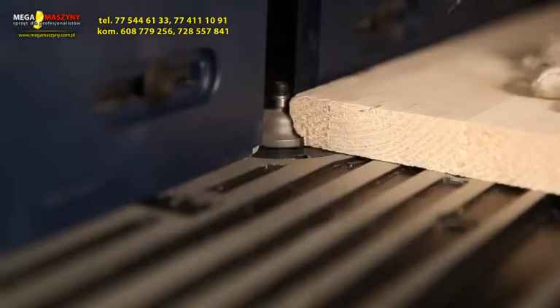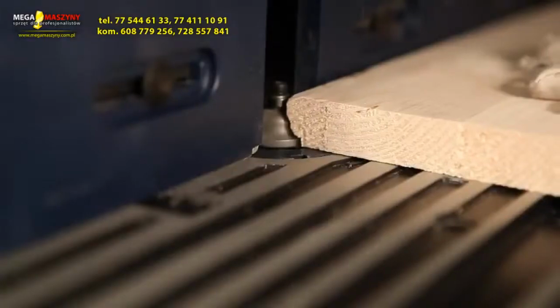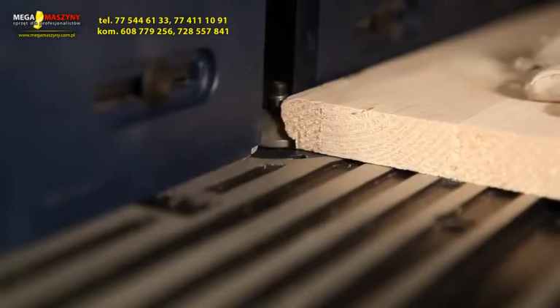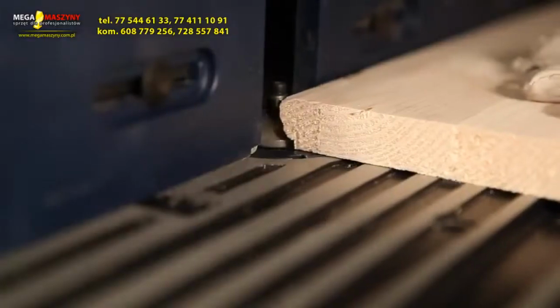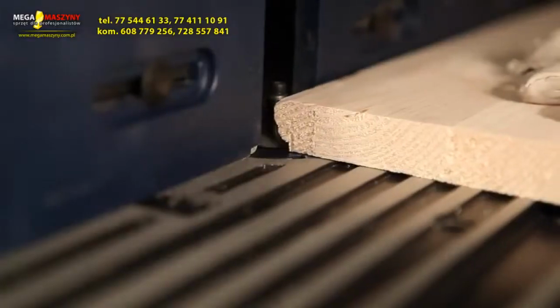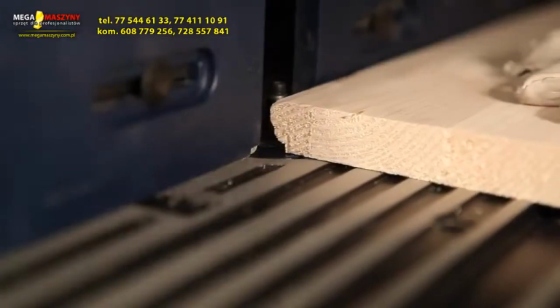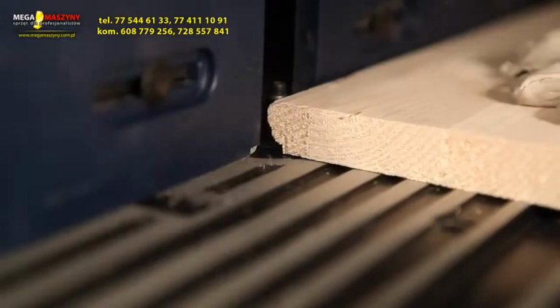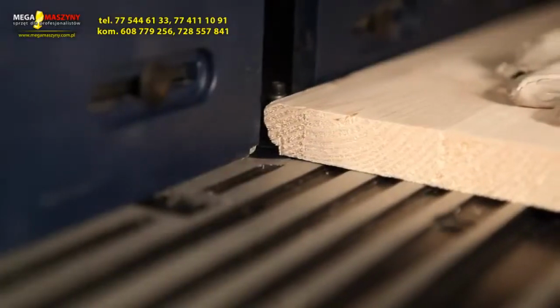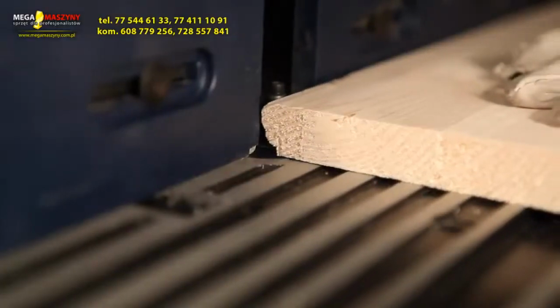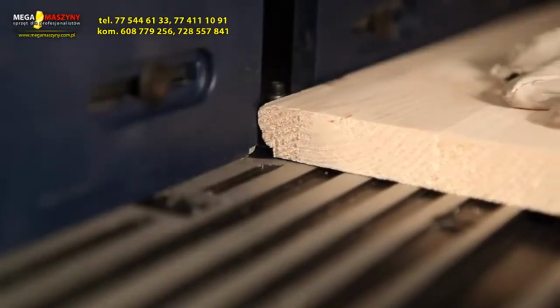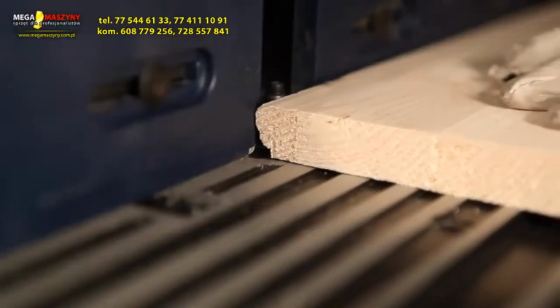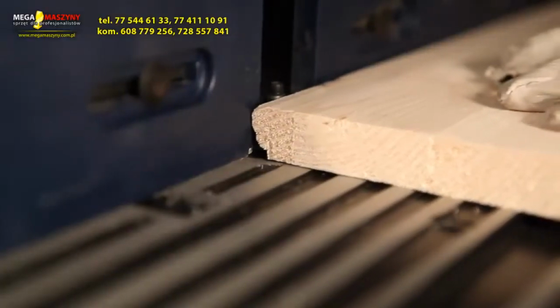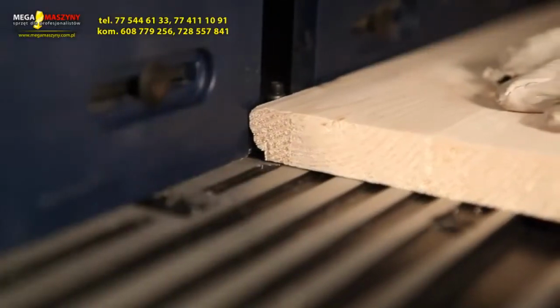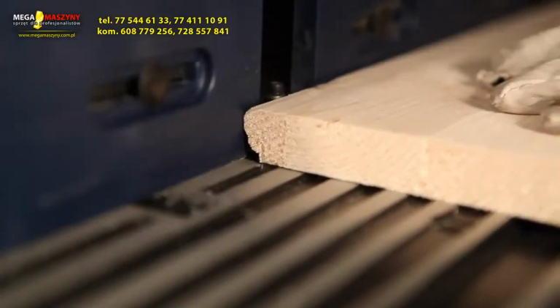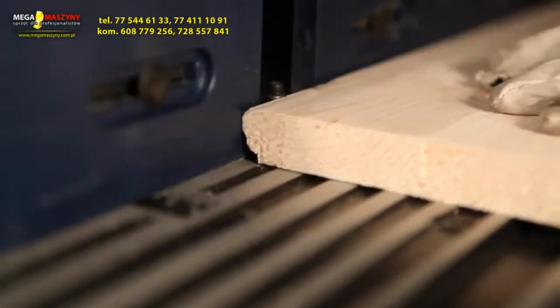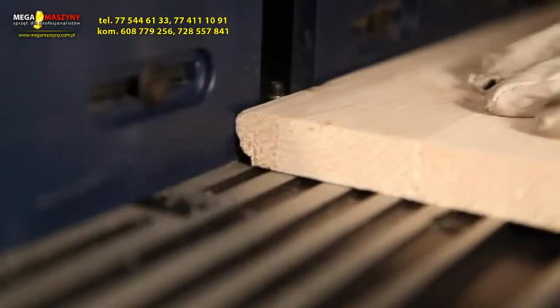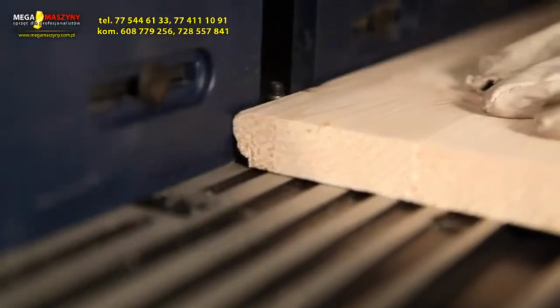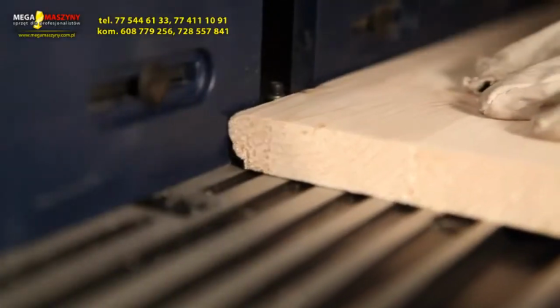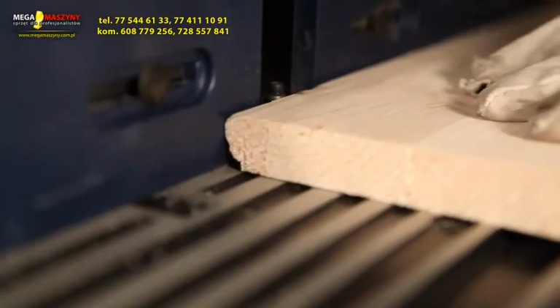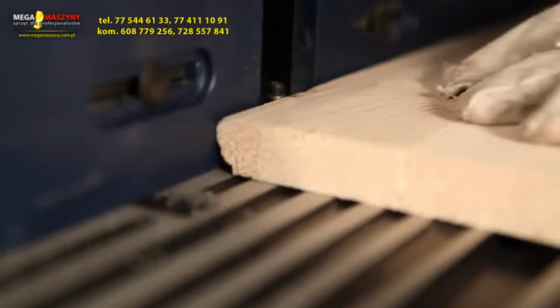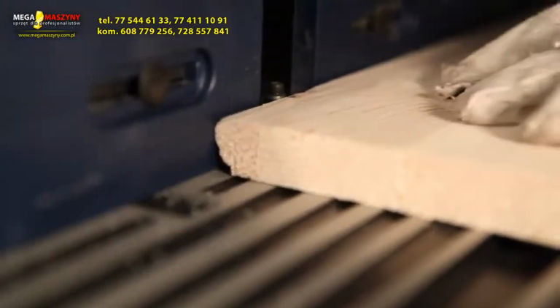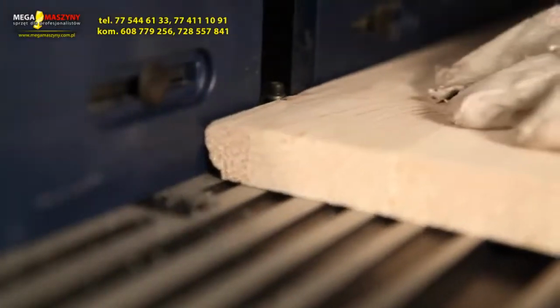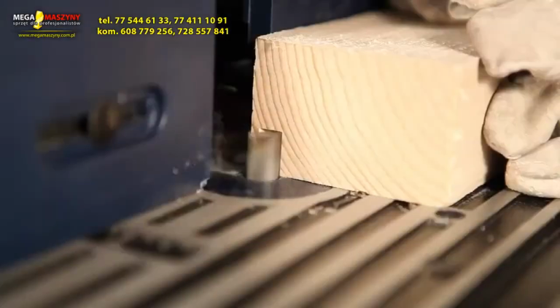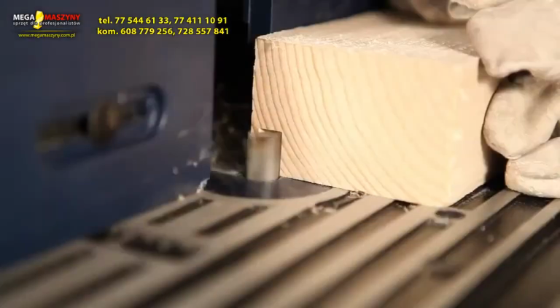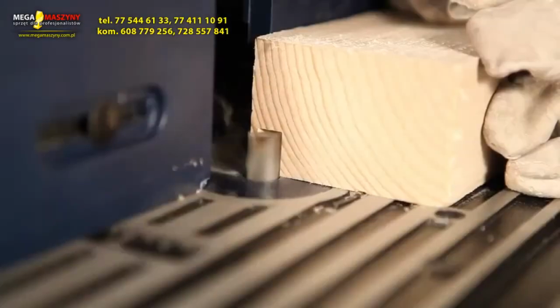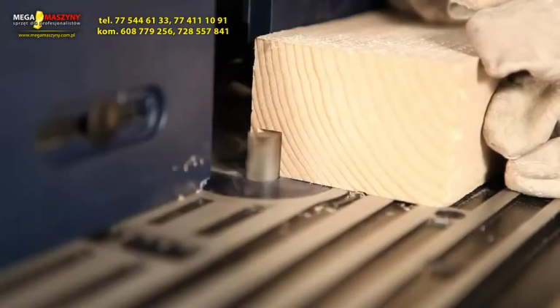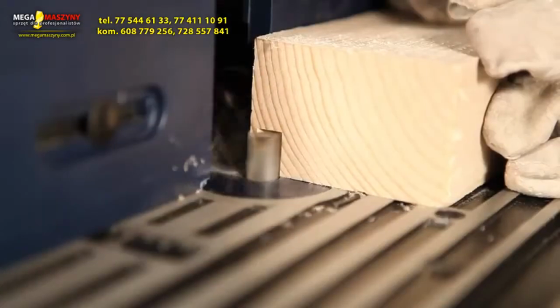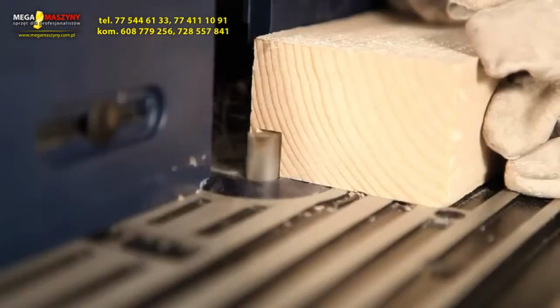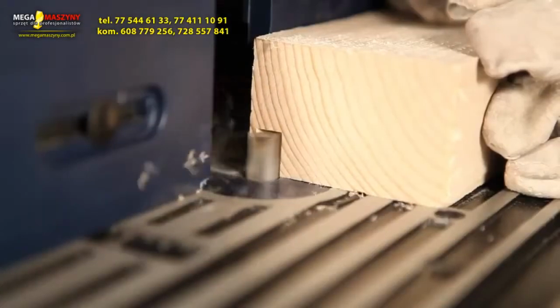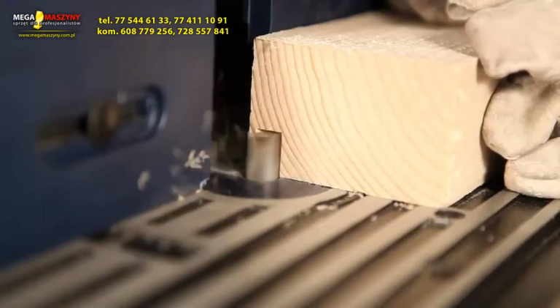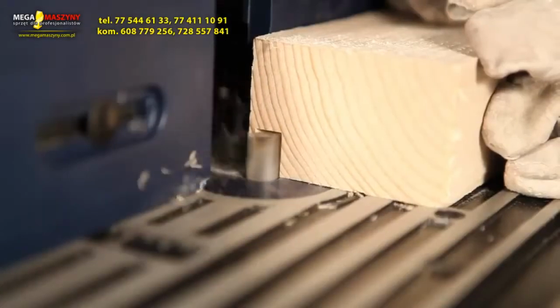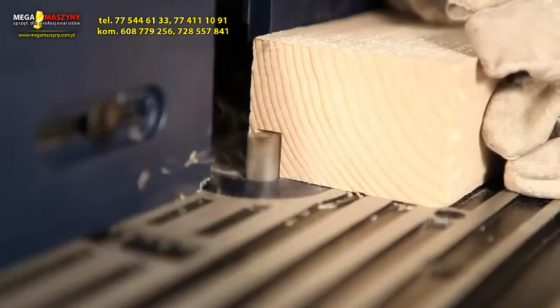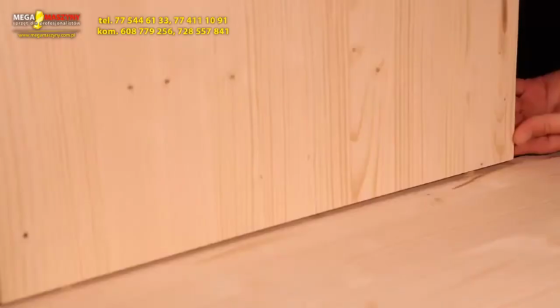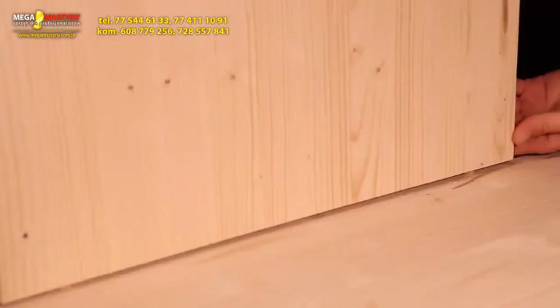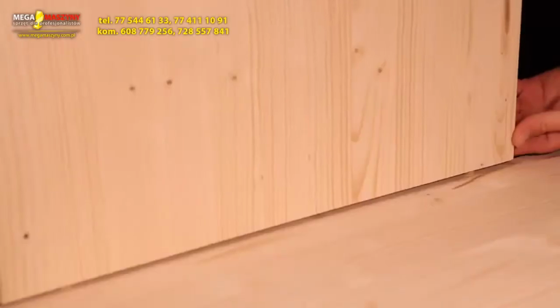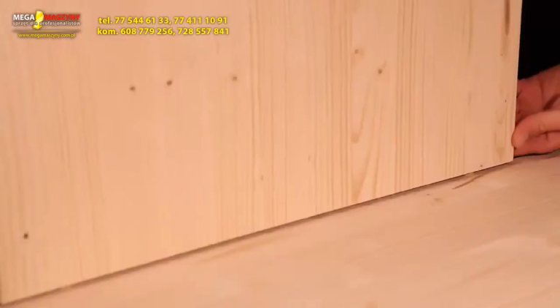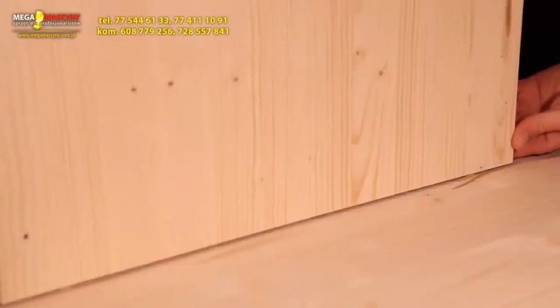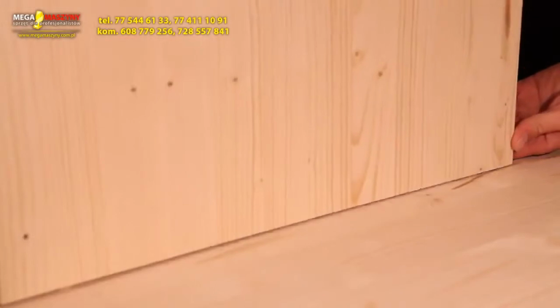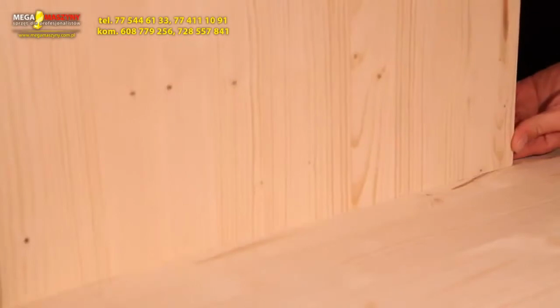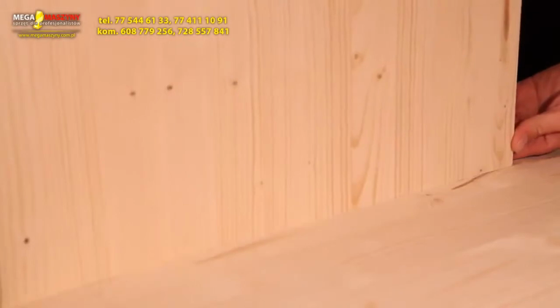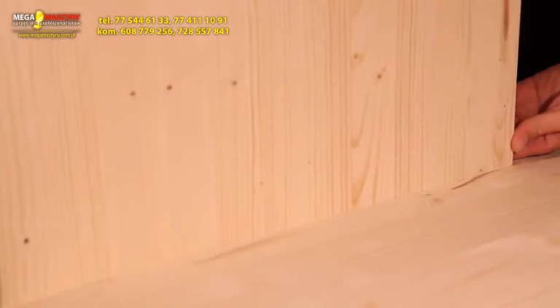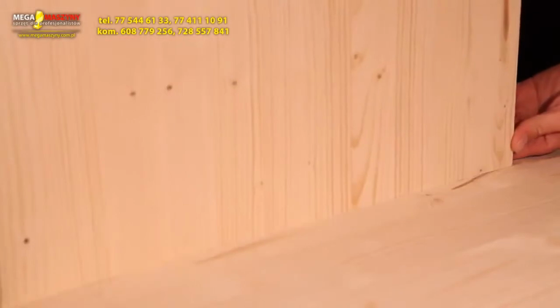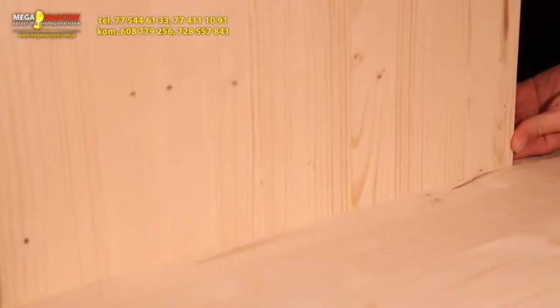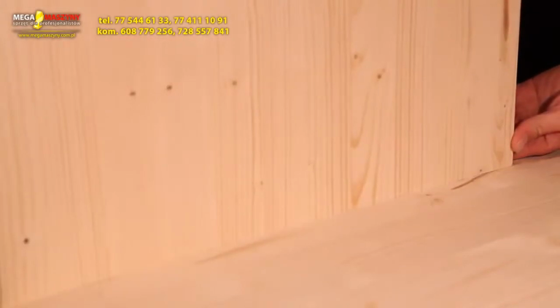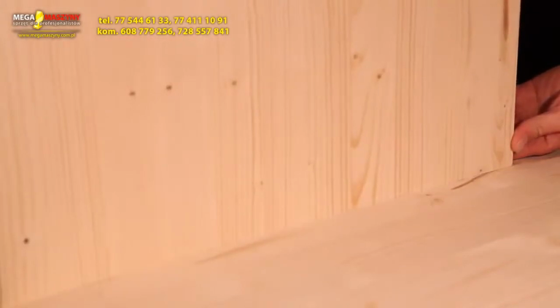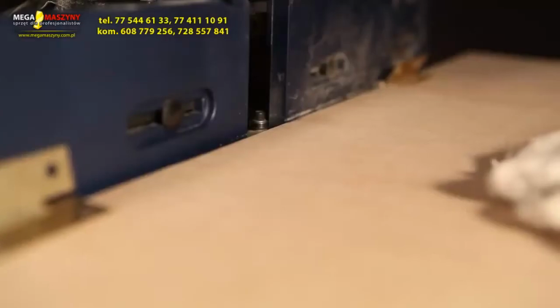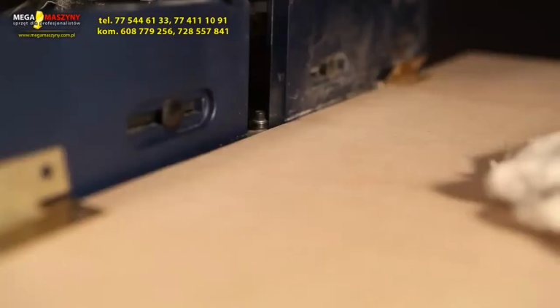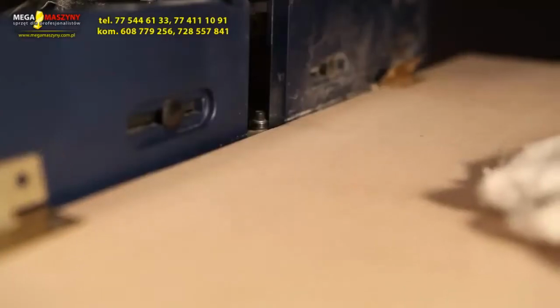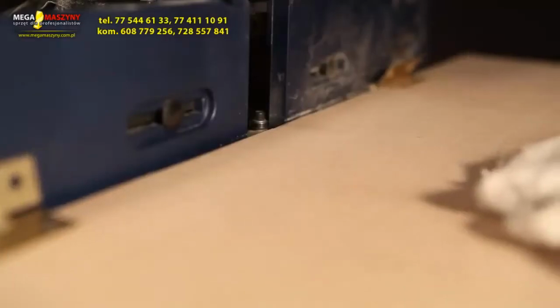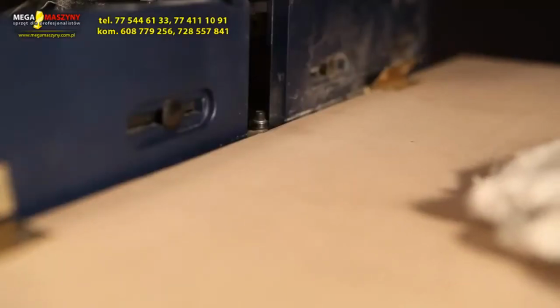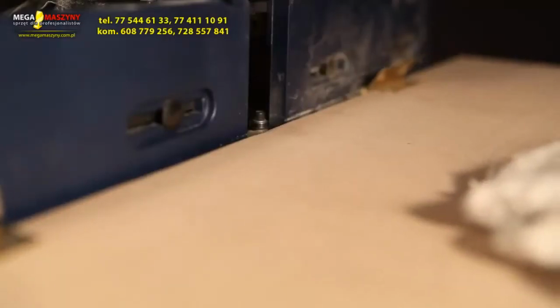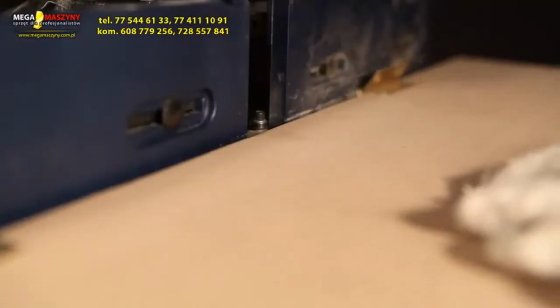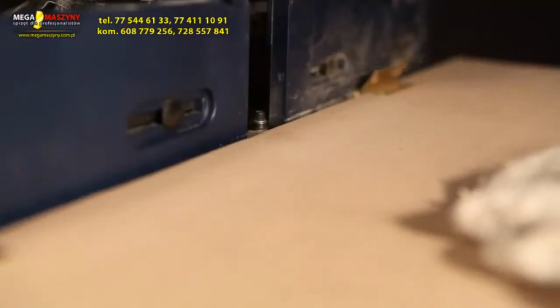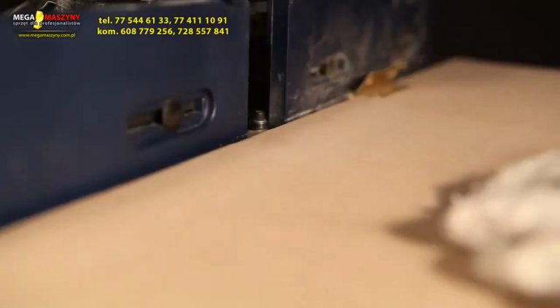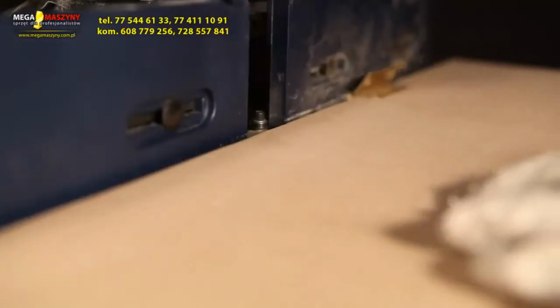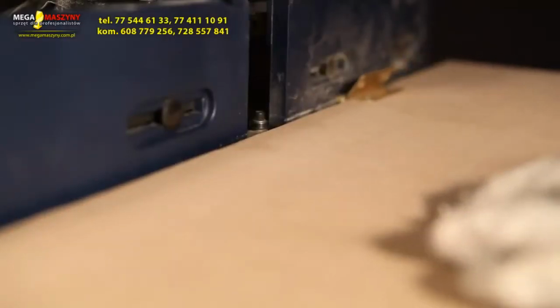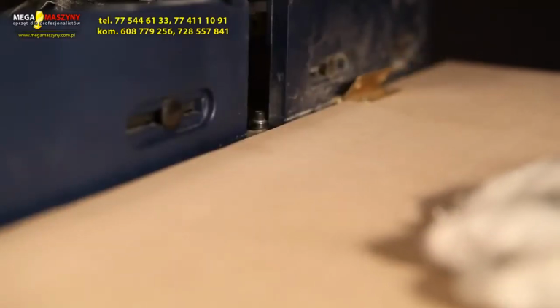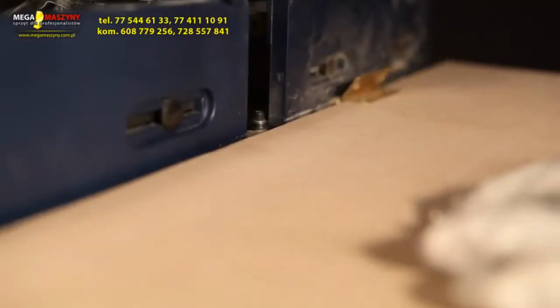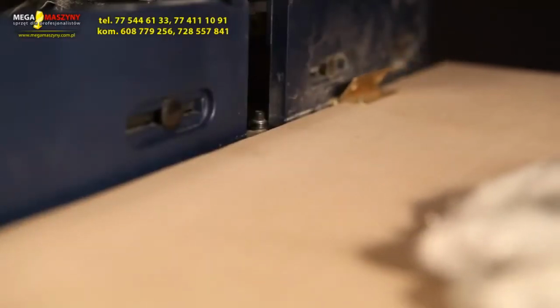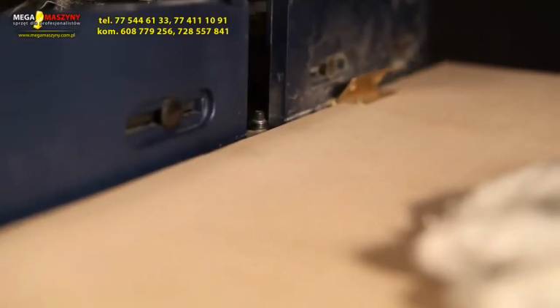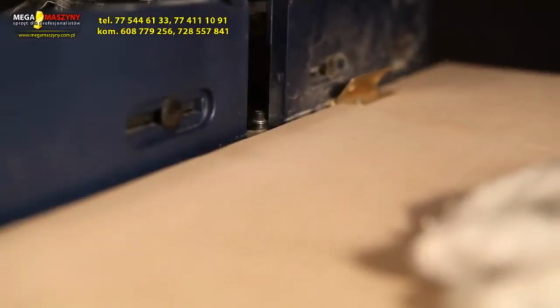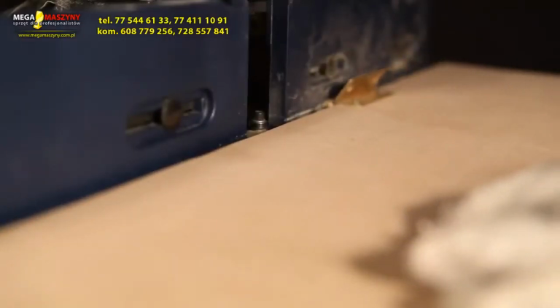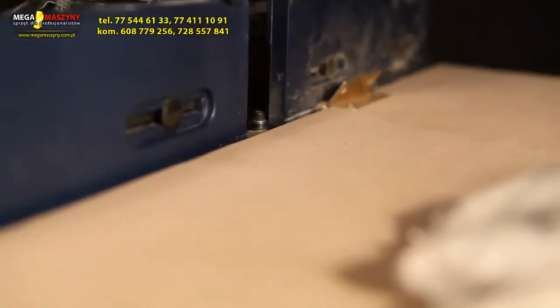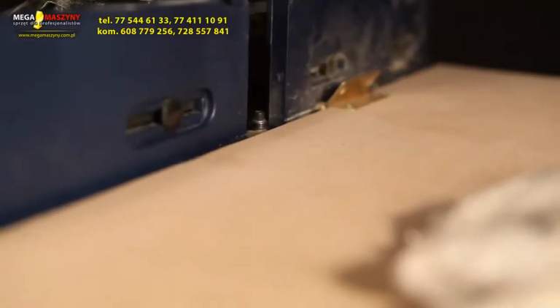Ideal for the precision finish of edges, cutting grooves, making corner joints, and decorating cabinet doors.